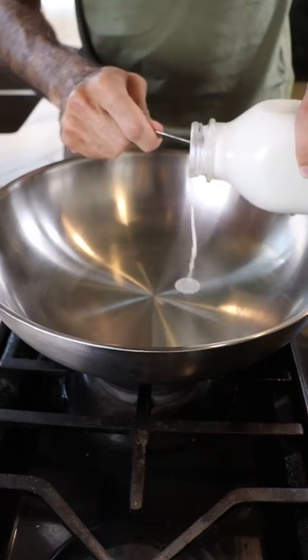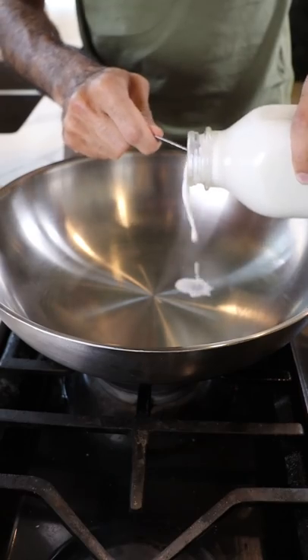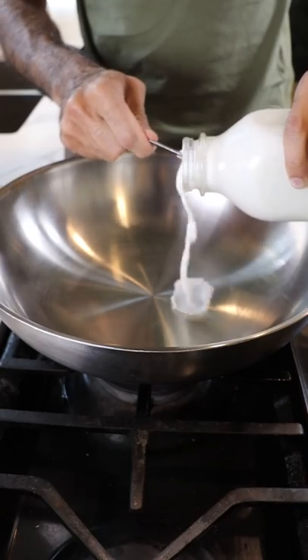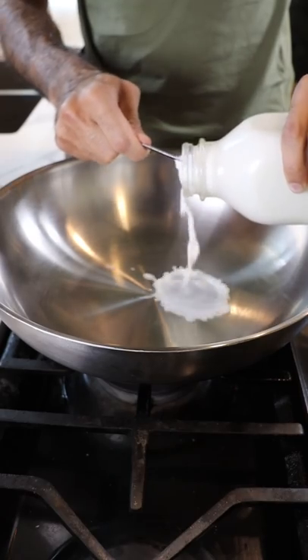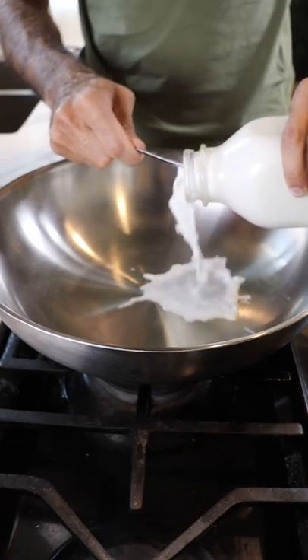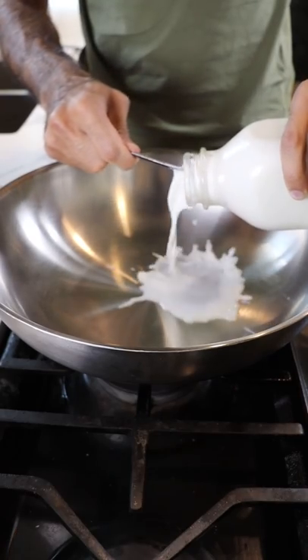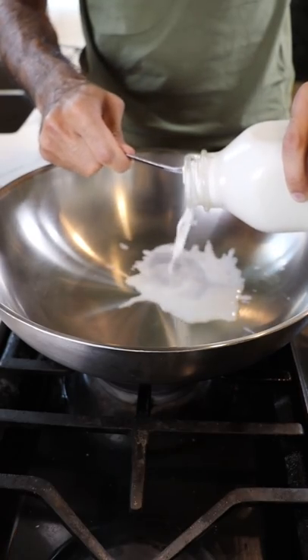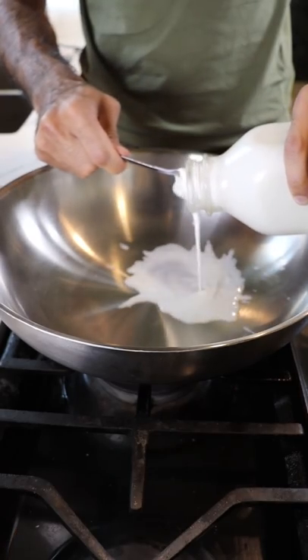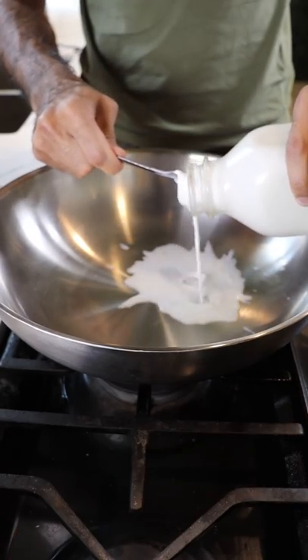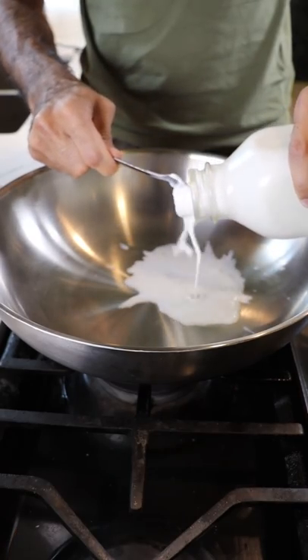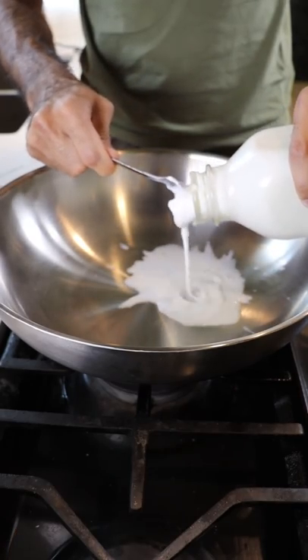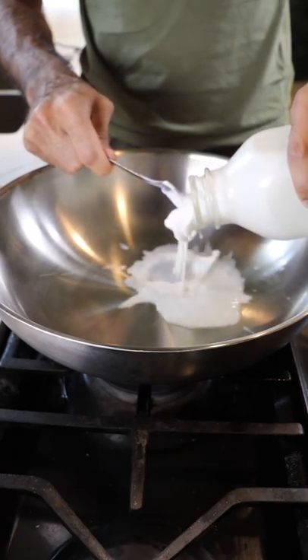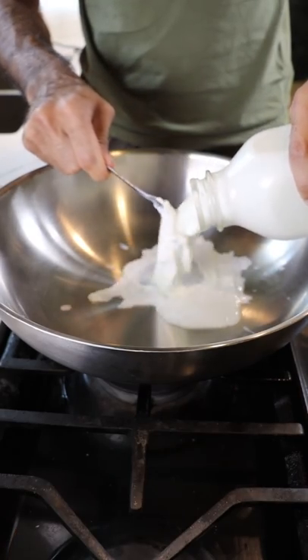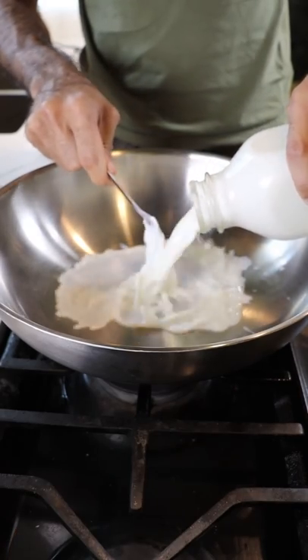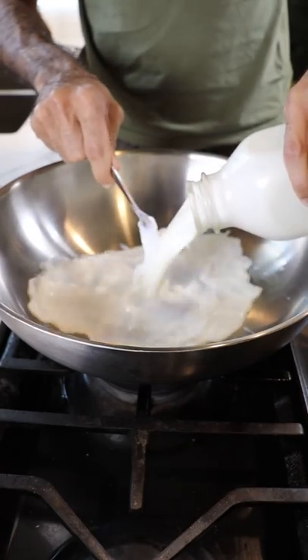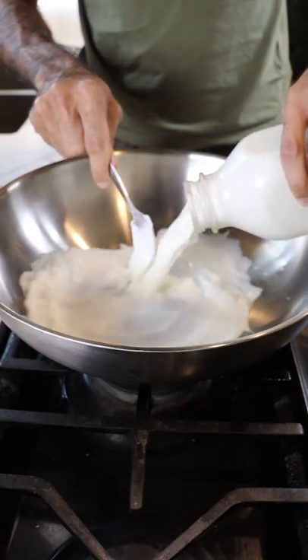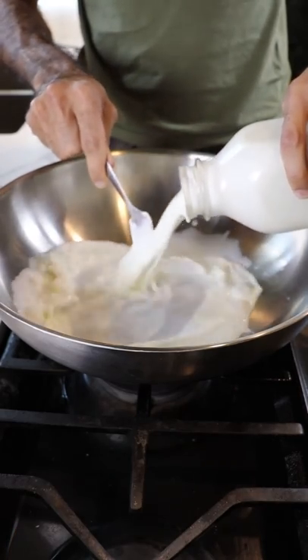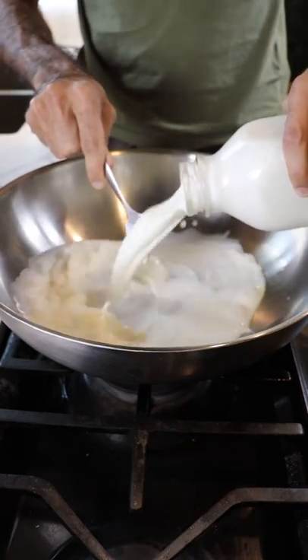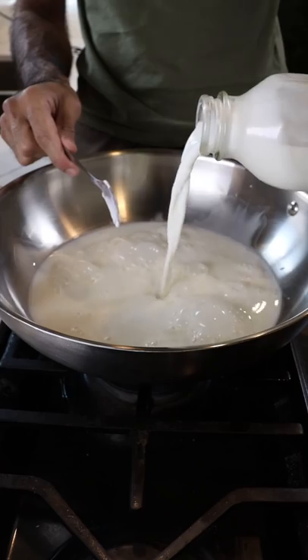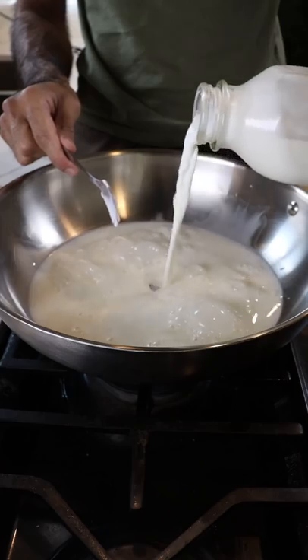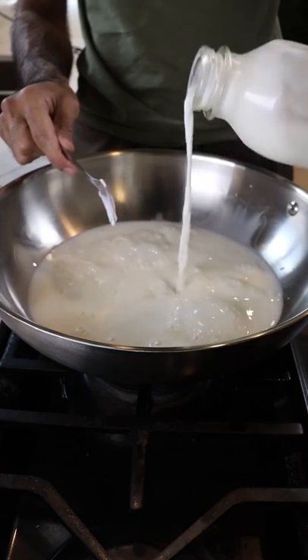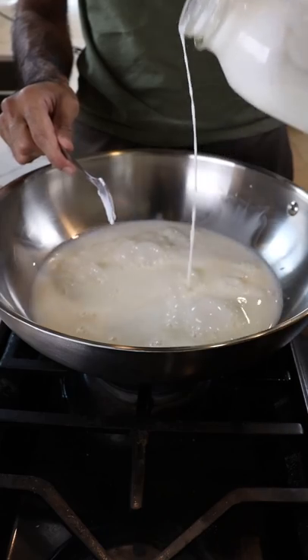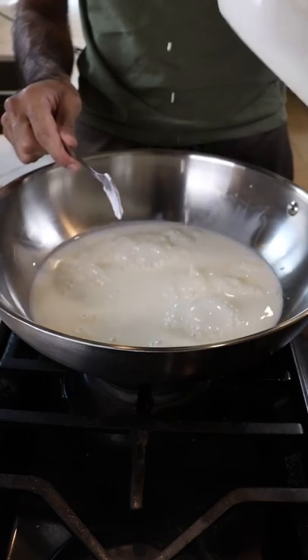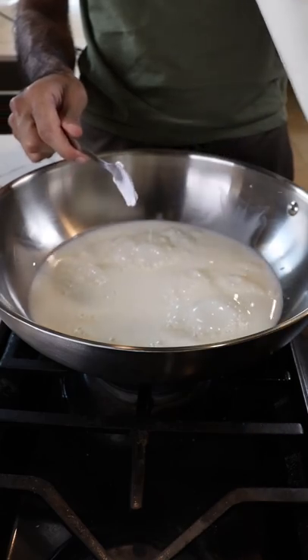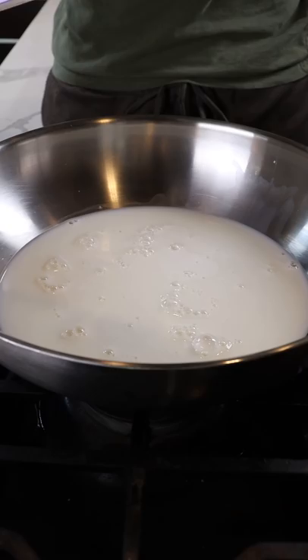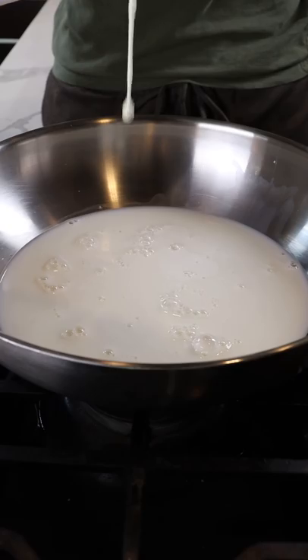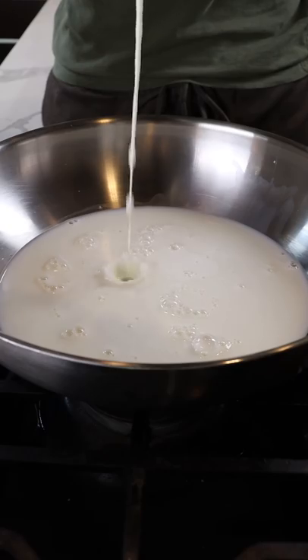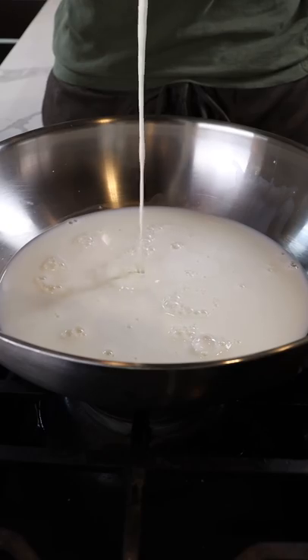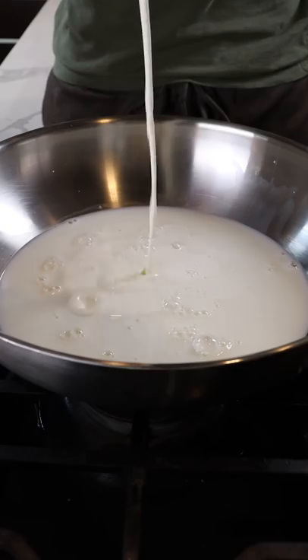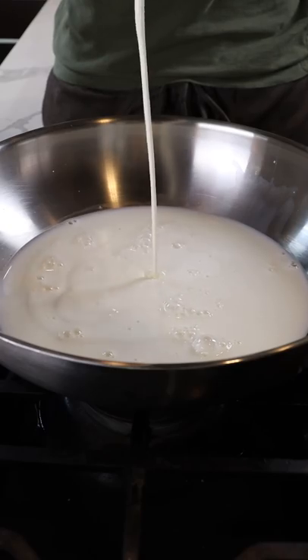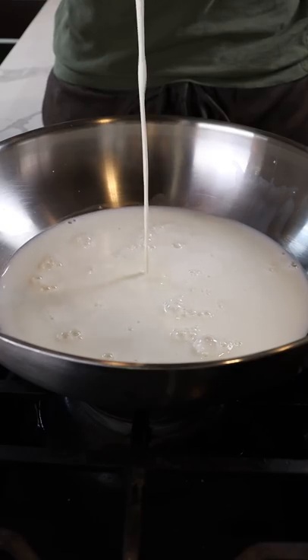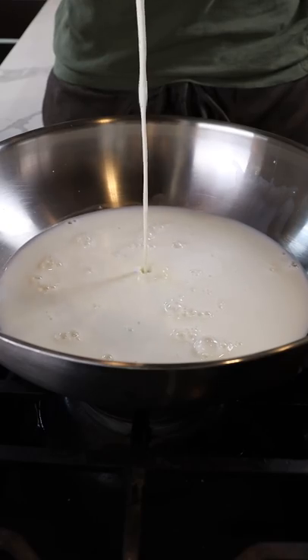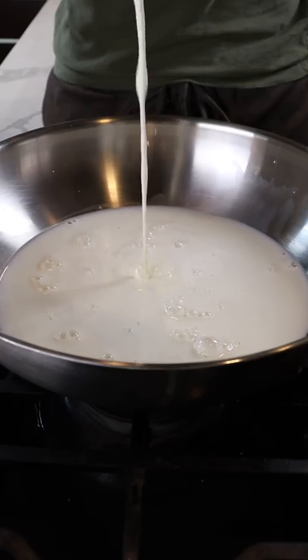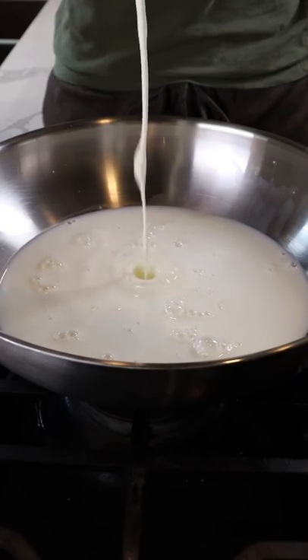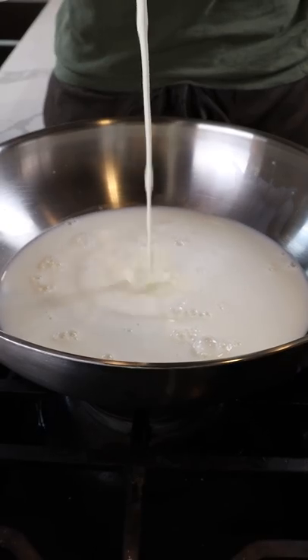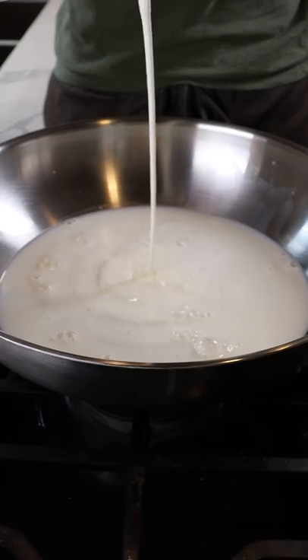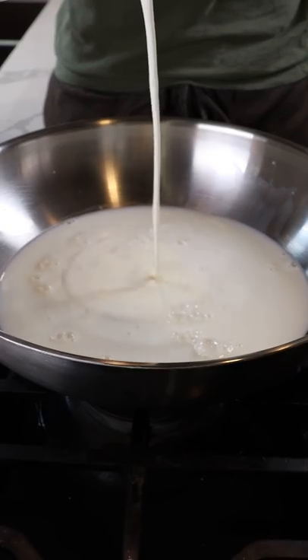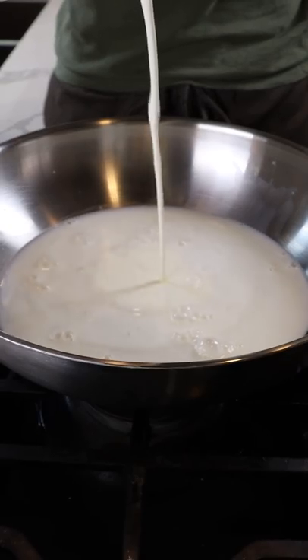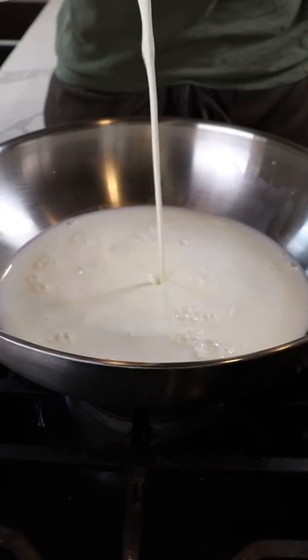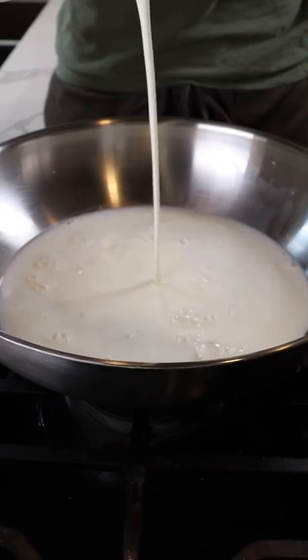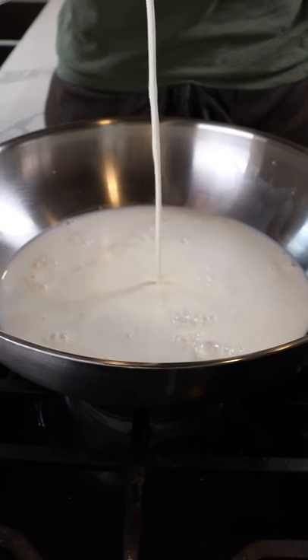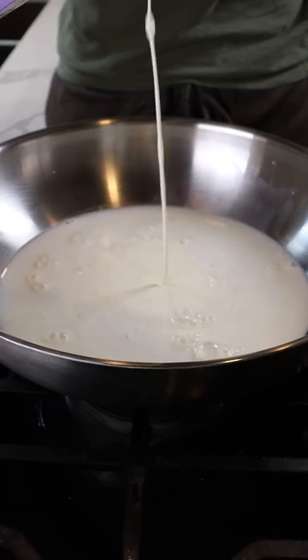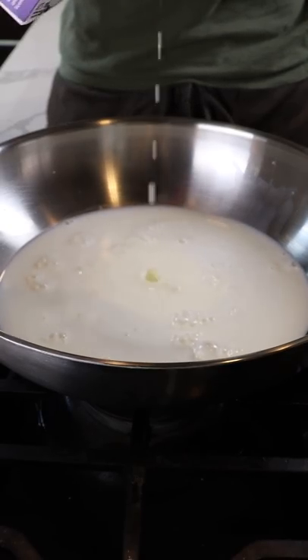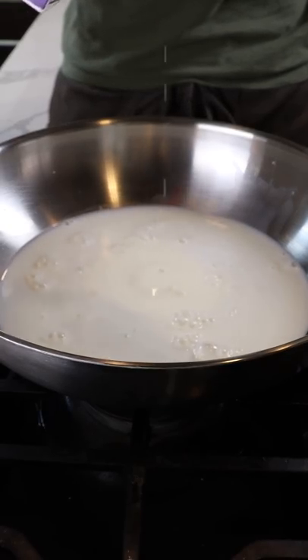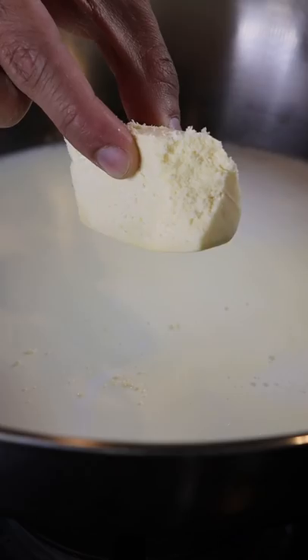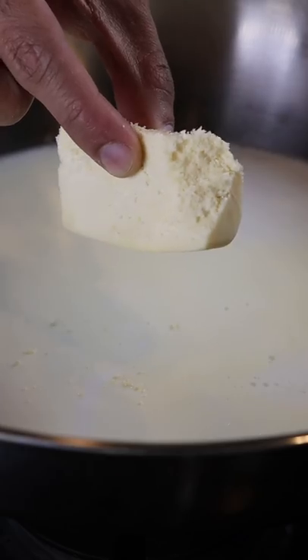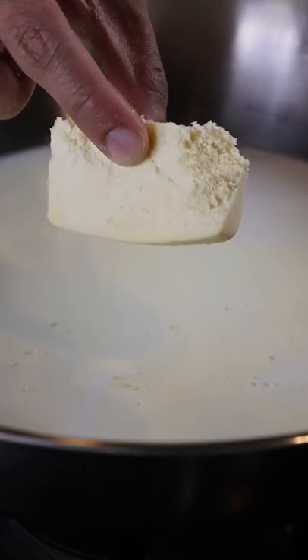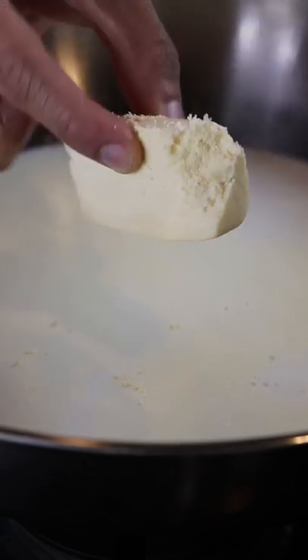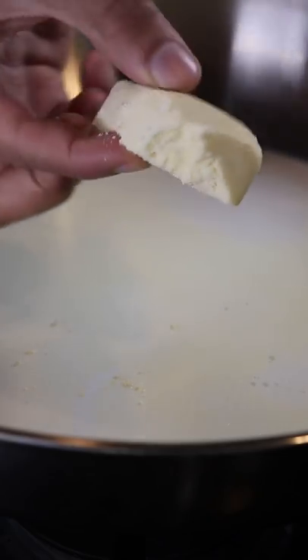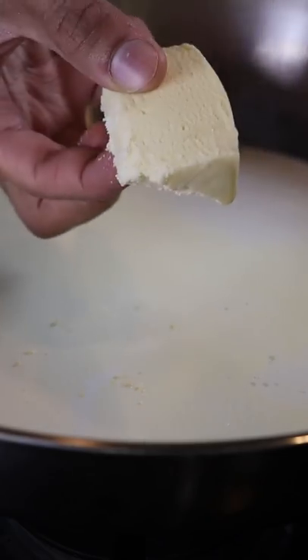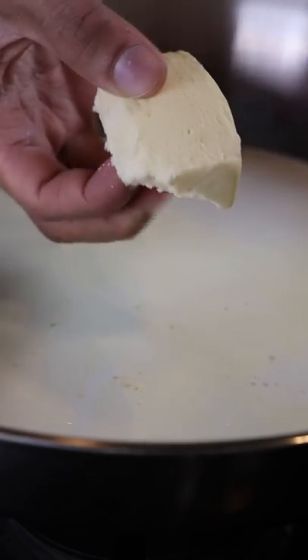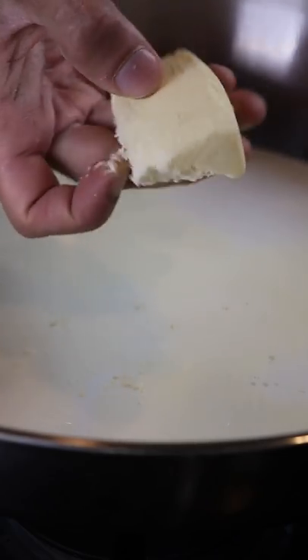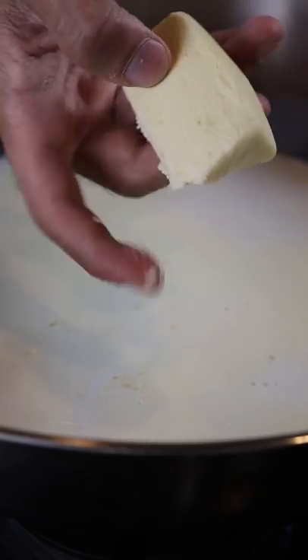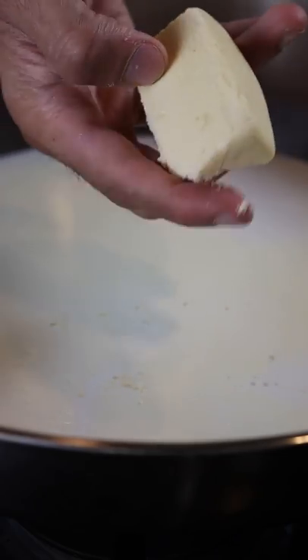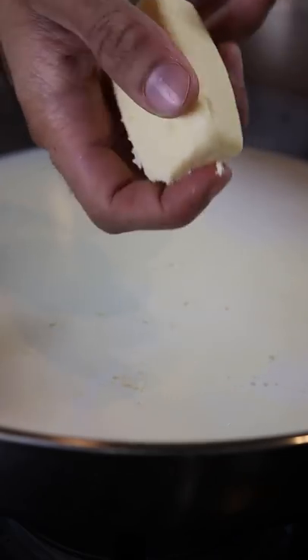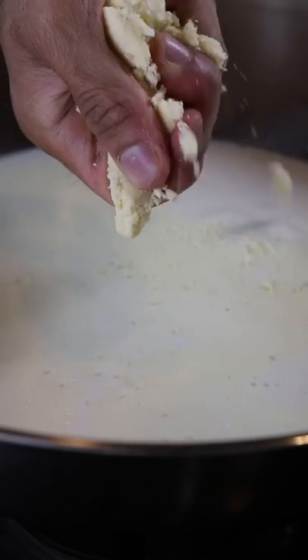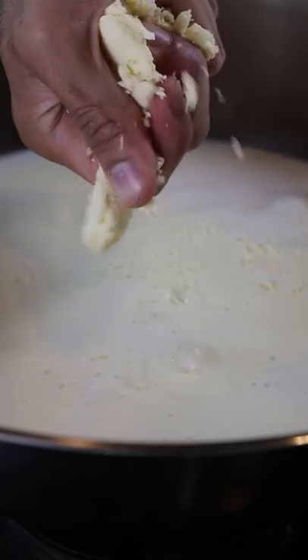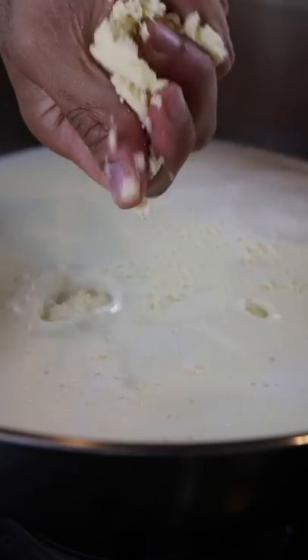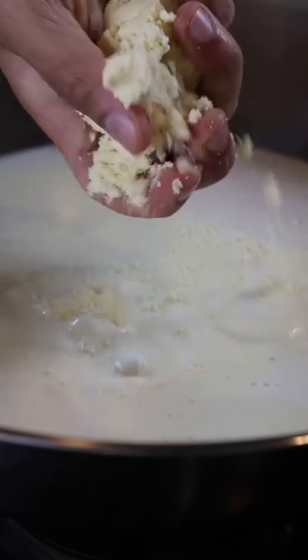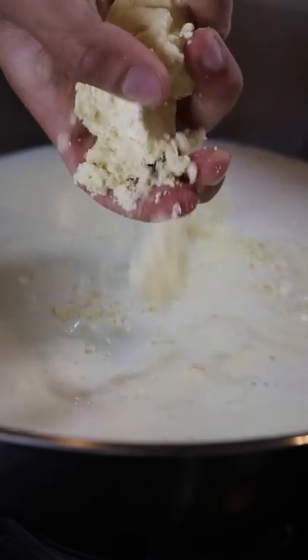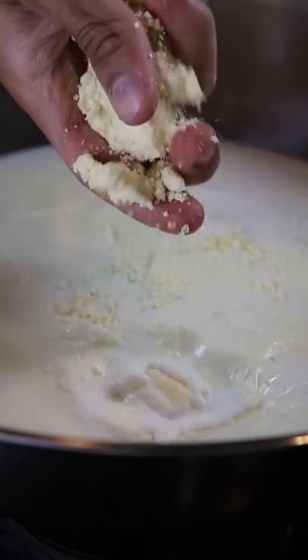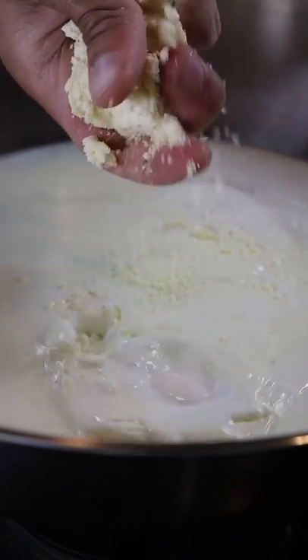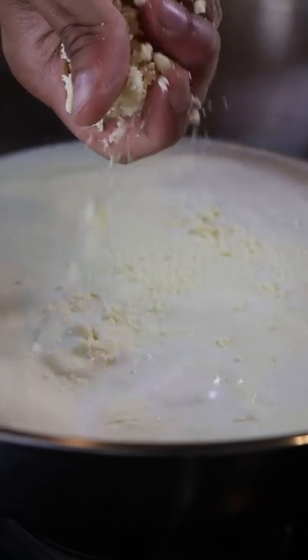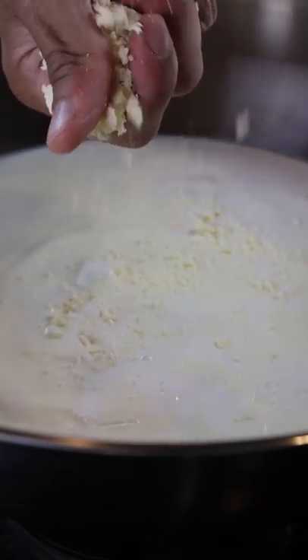To get started, let's grab a large pan and add the fattiest milk you can find, along with heavy cream, milk solids, and sweetened condensed milk.